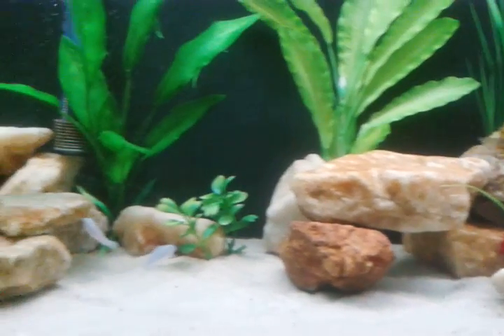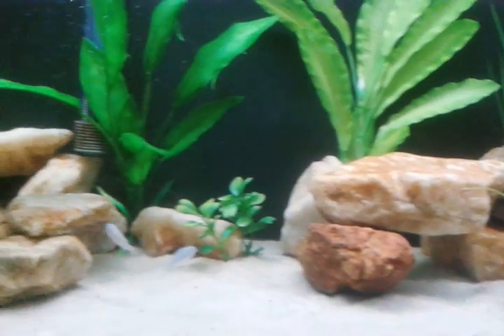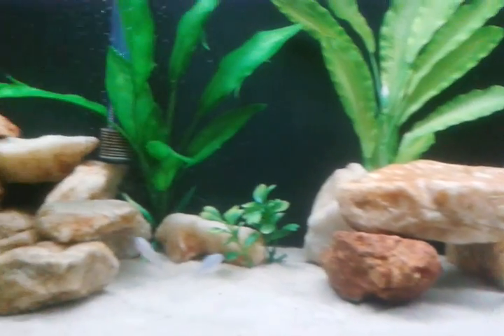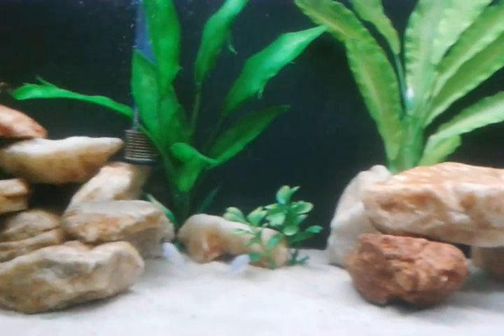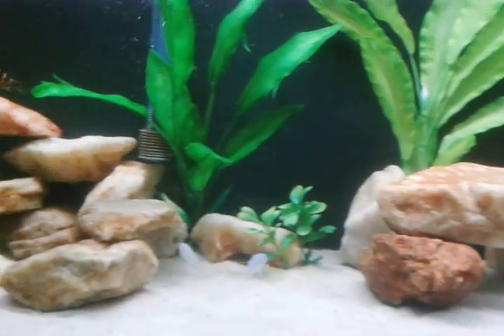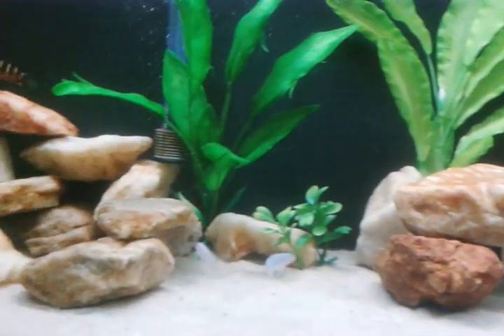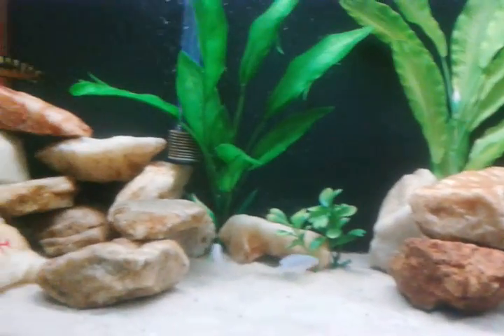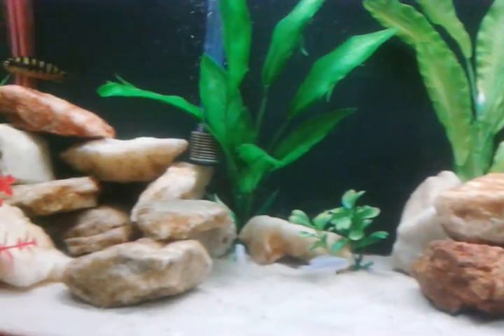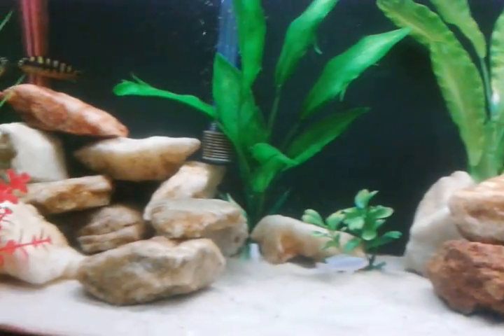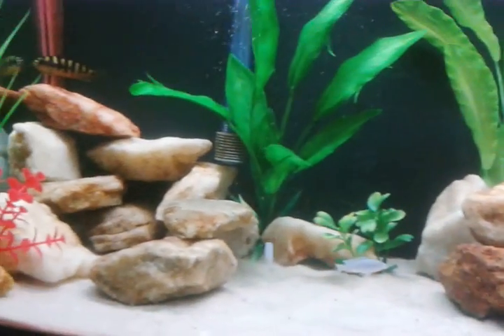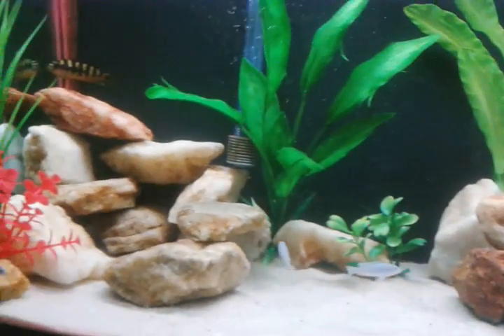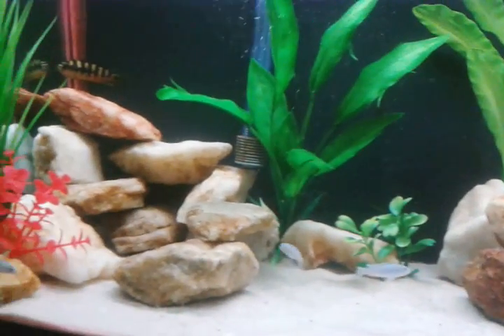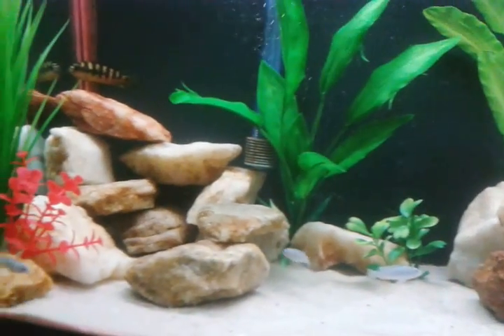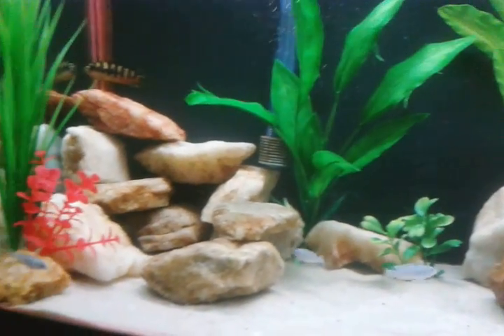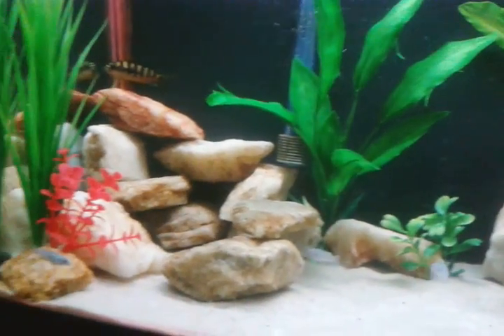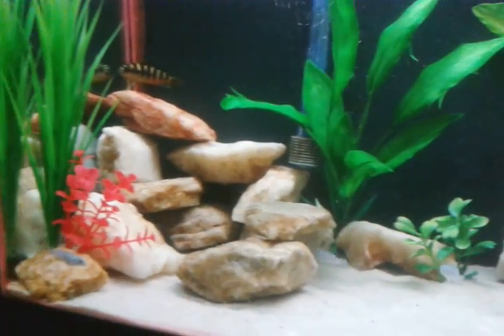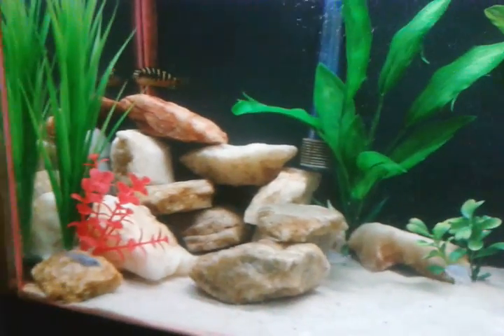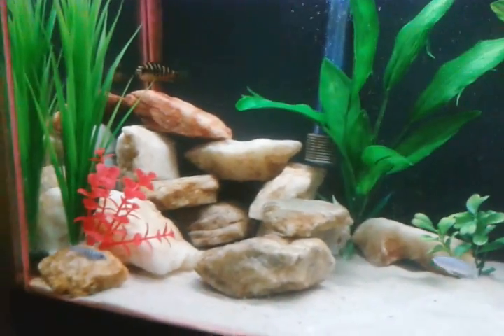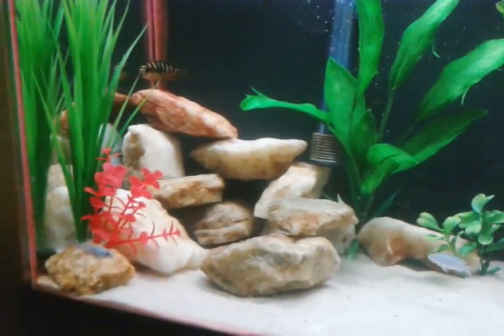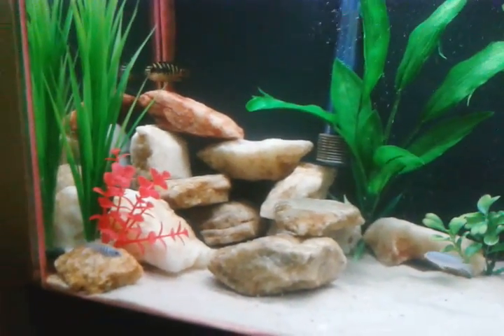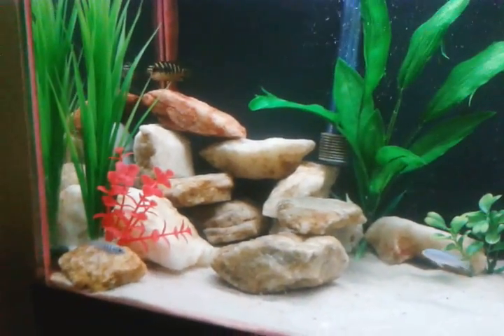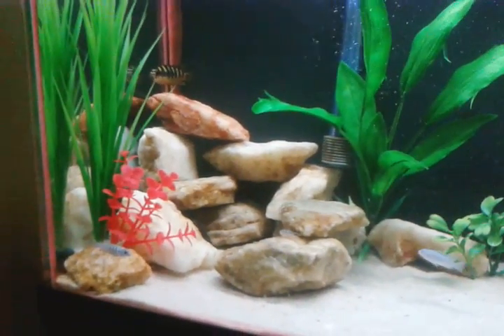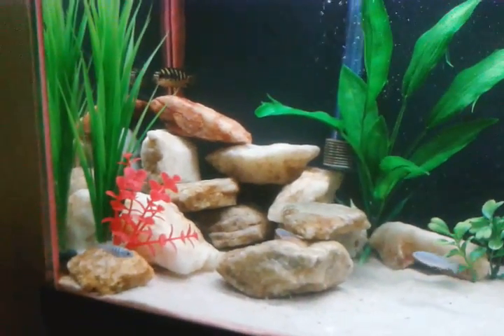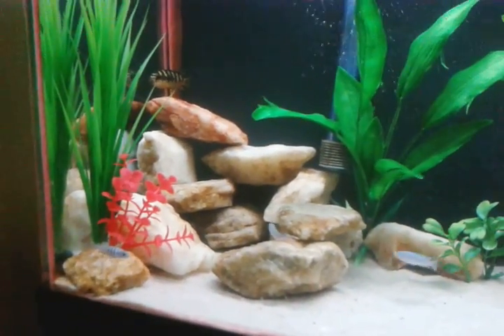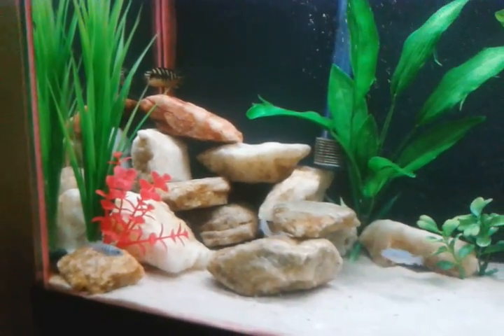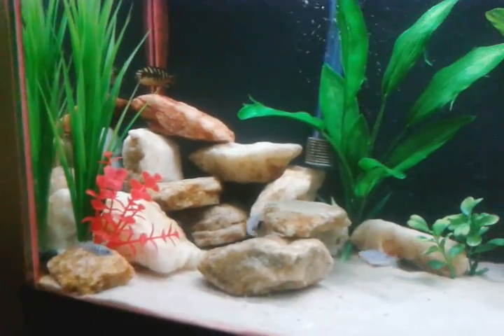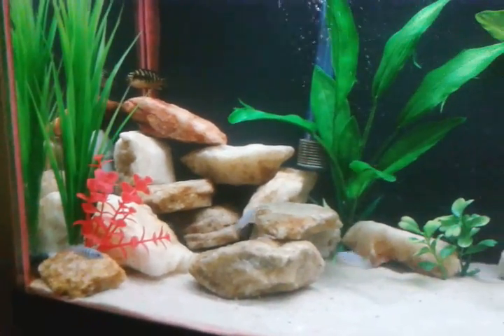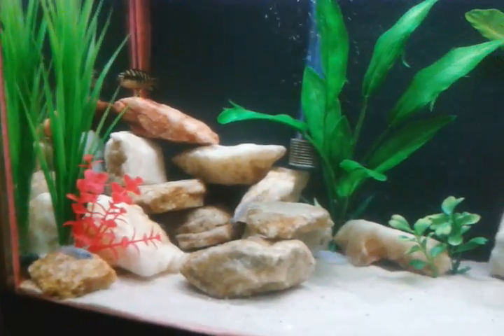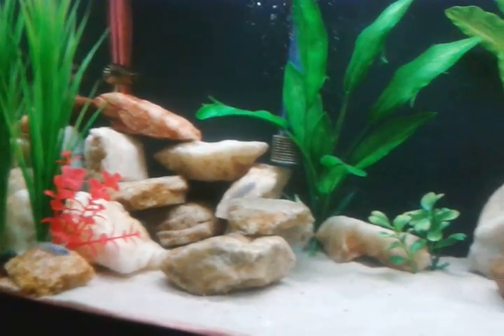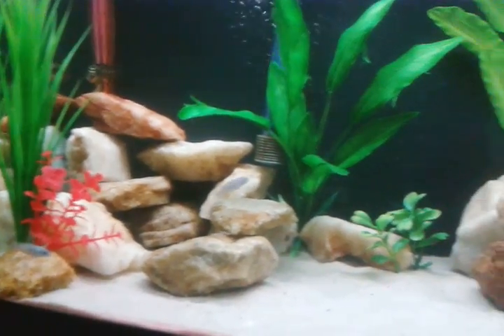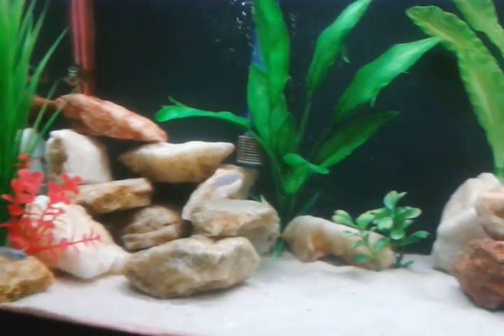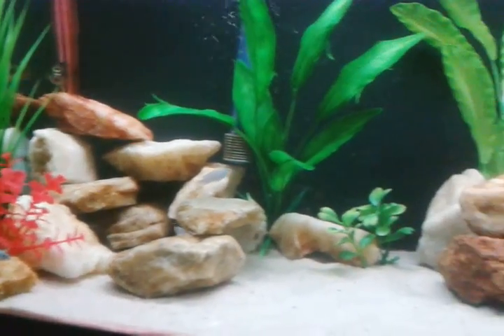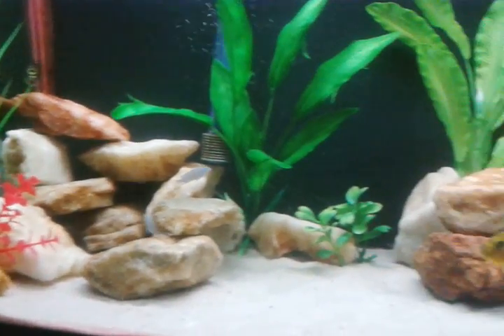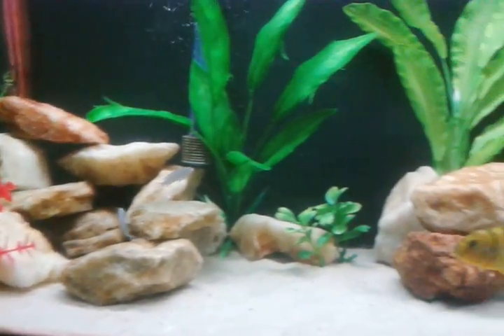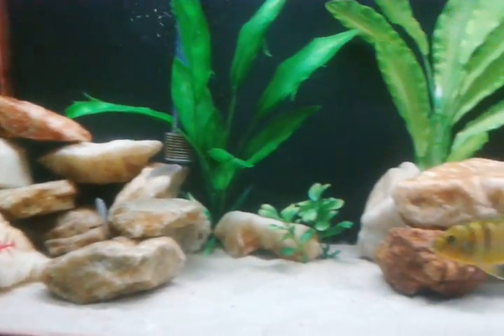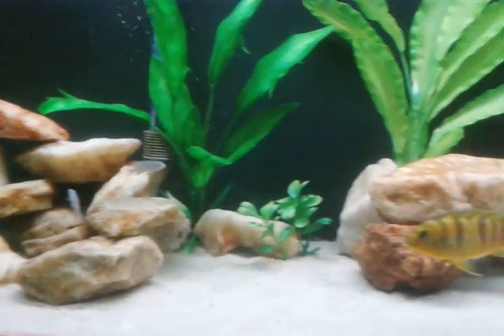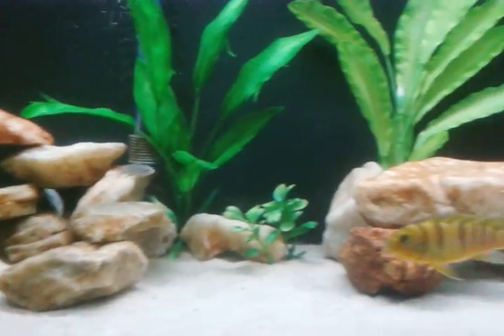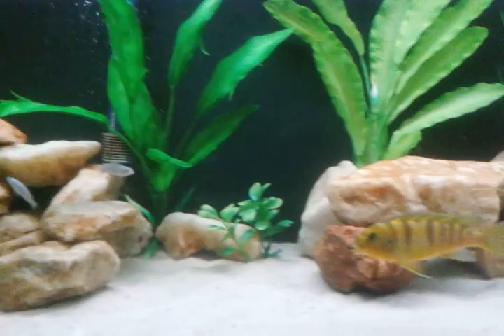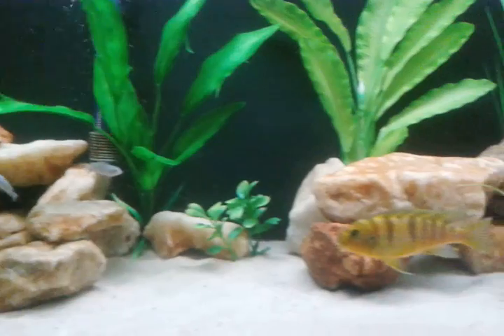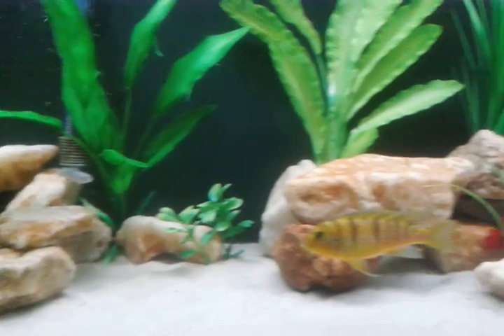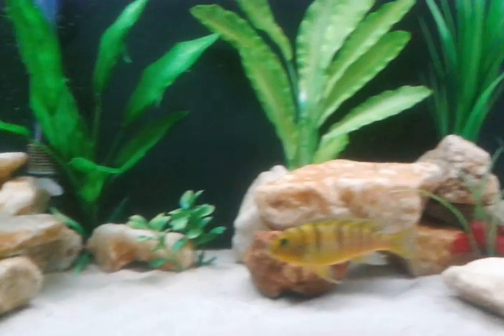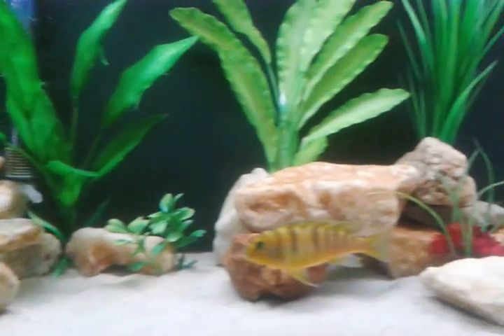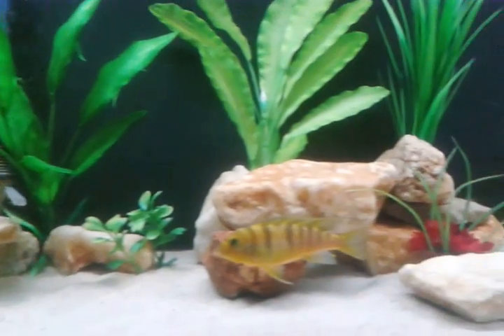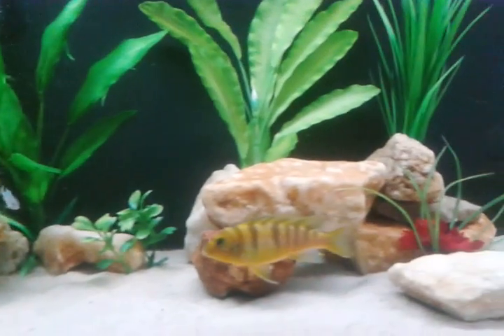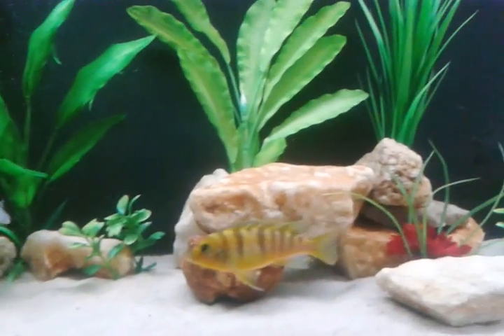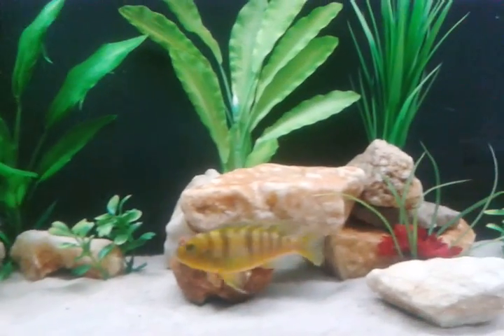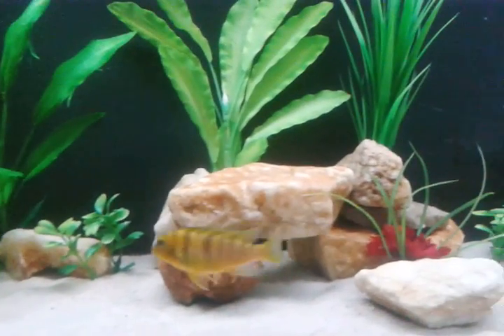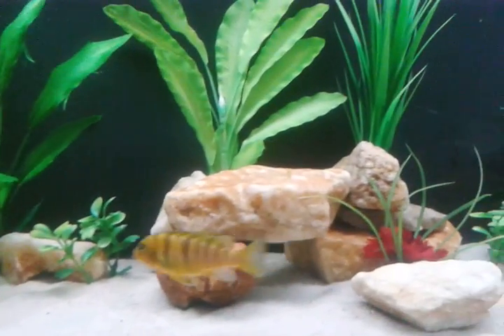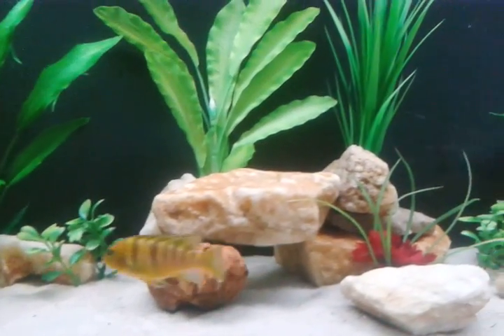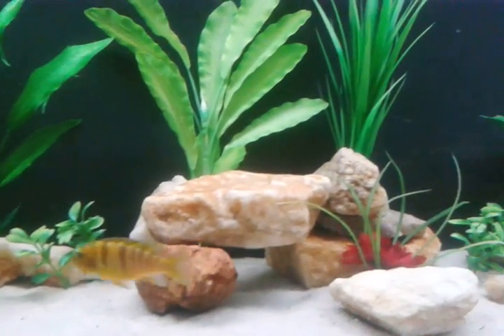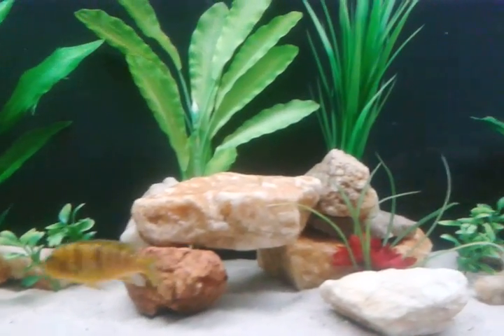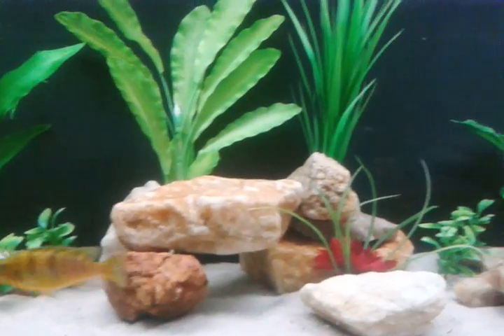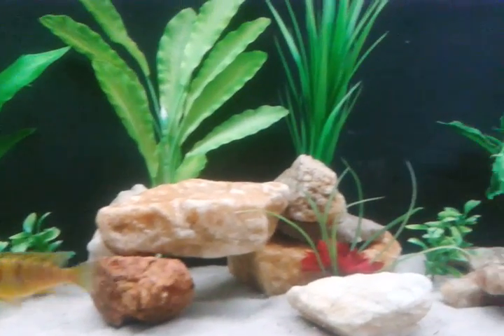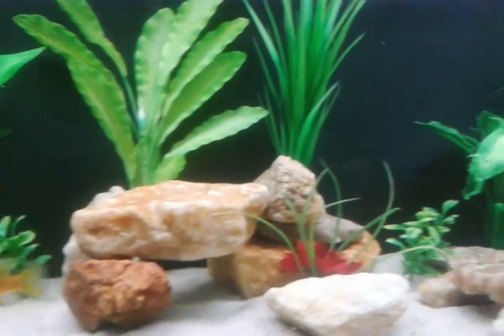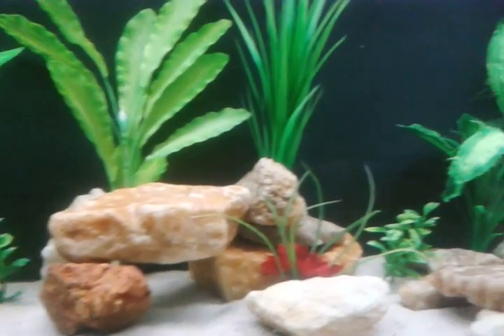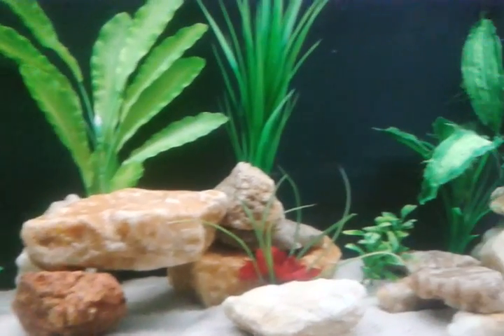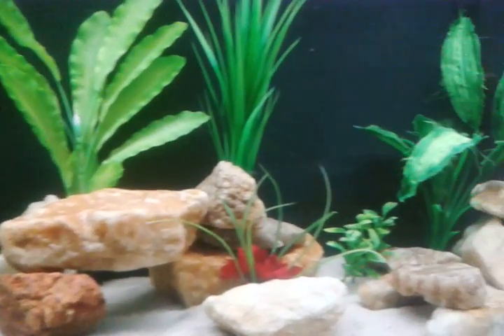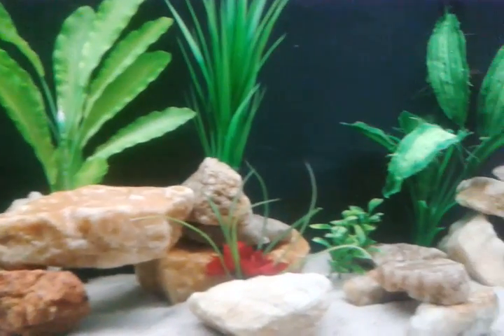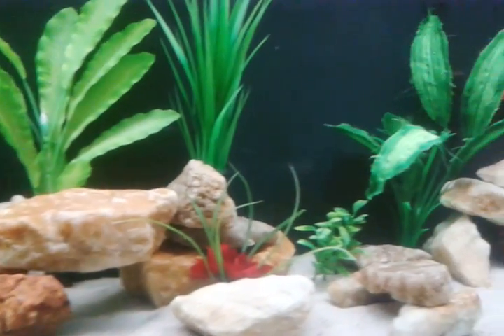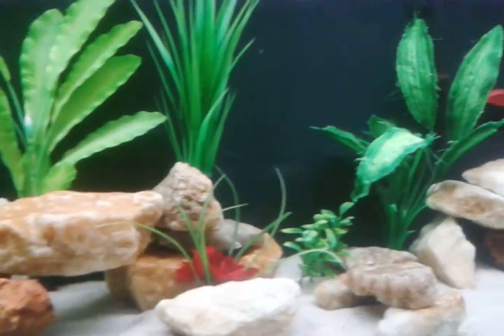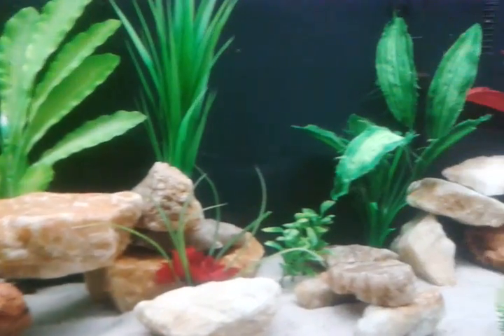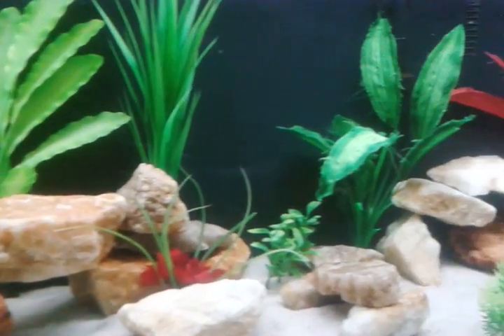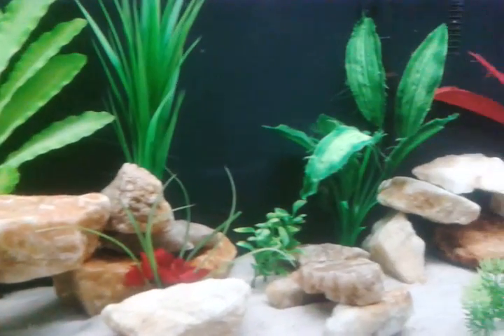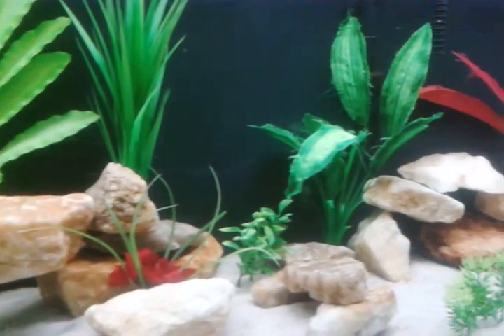Rescaped it, put a couple more plants in it, a couple more hiding places for the small fish, and cleaned it up a little bit.